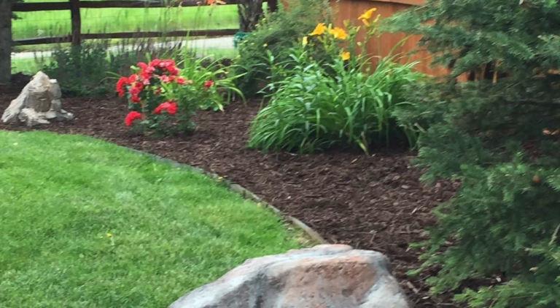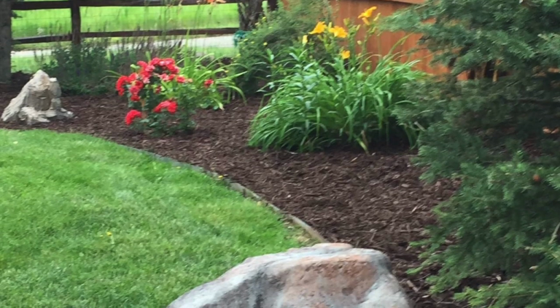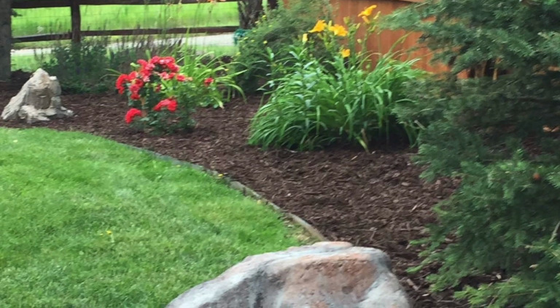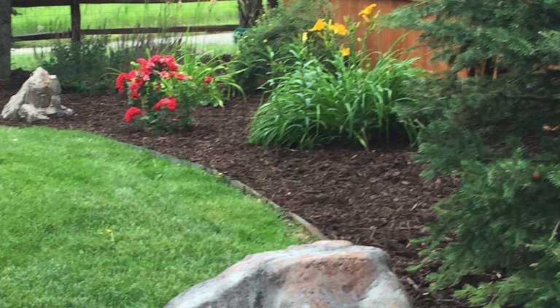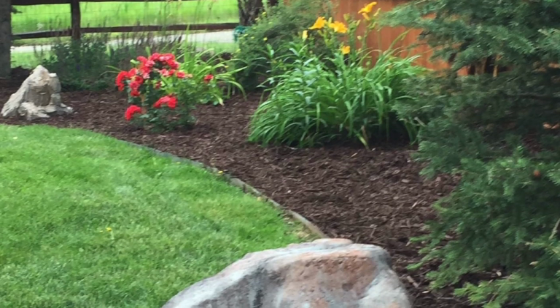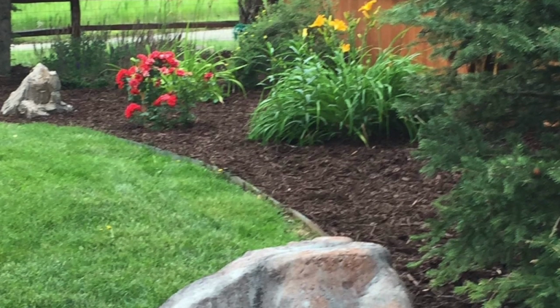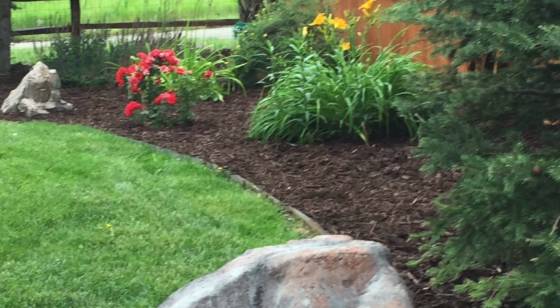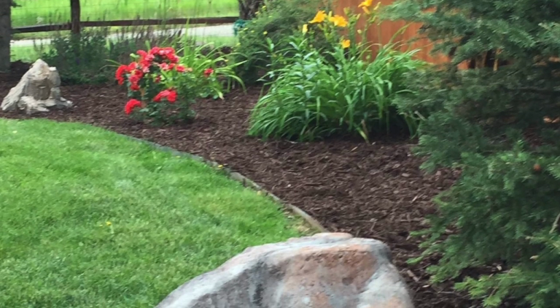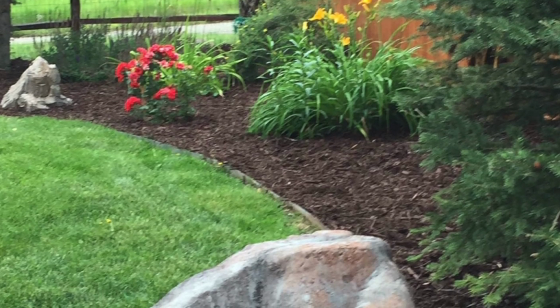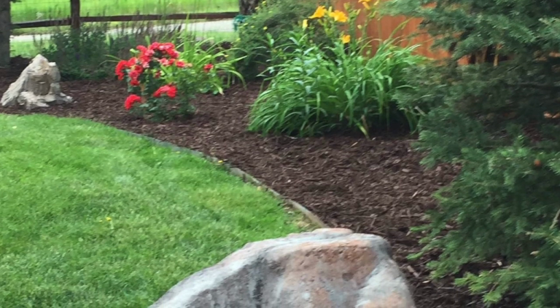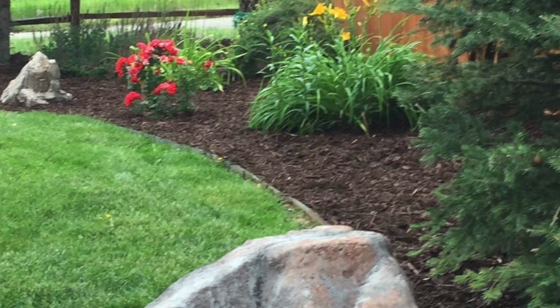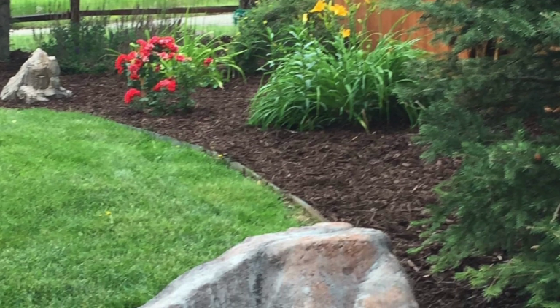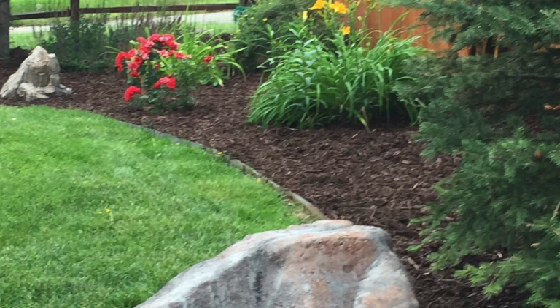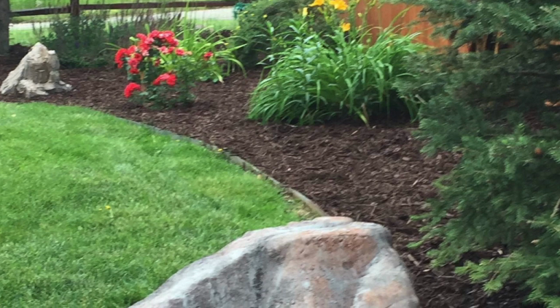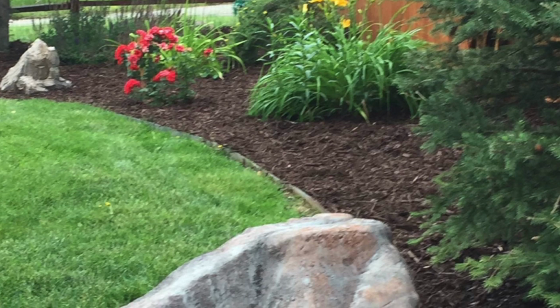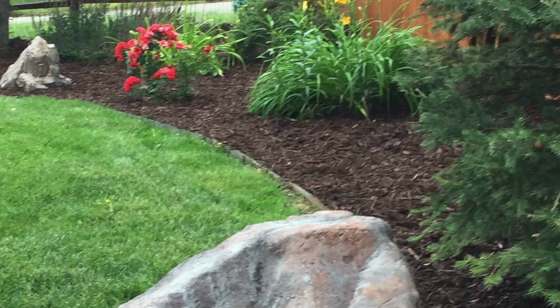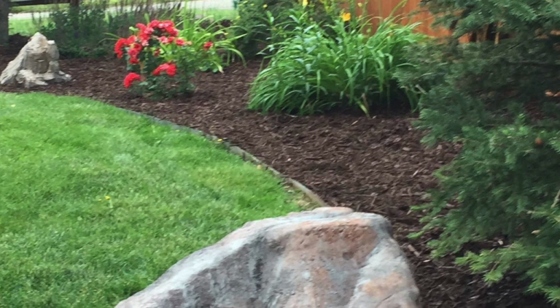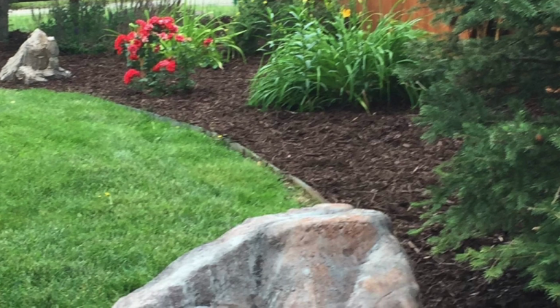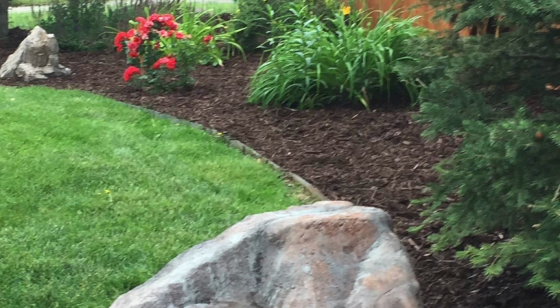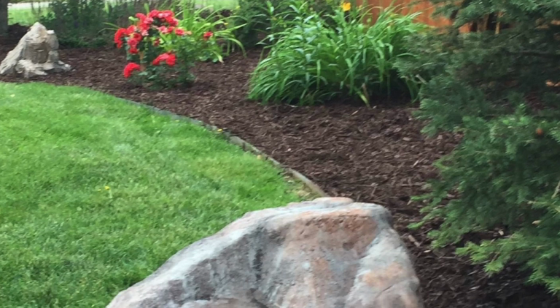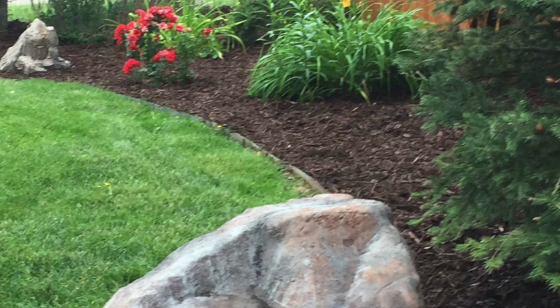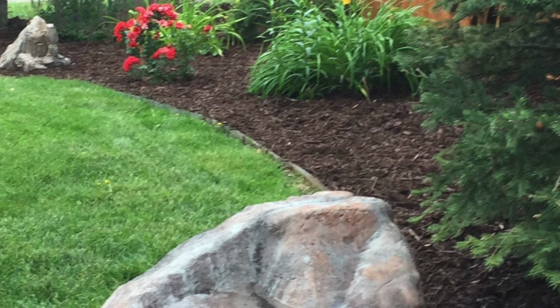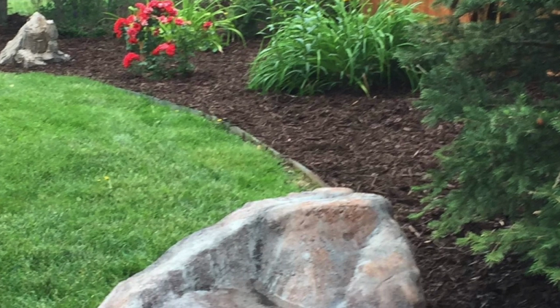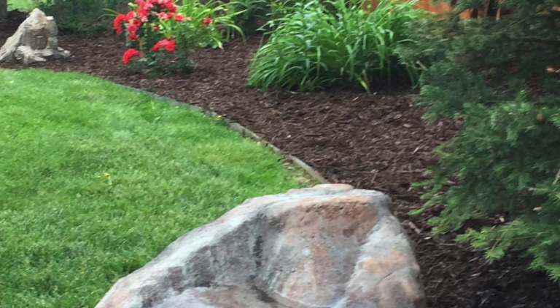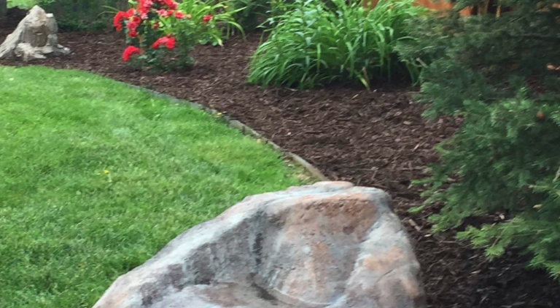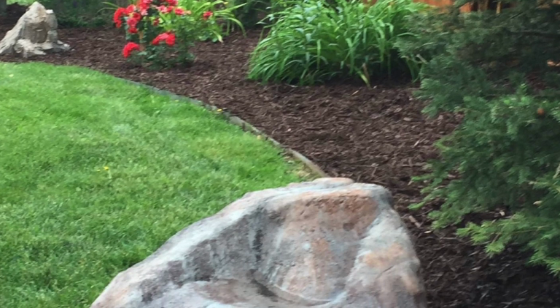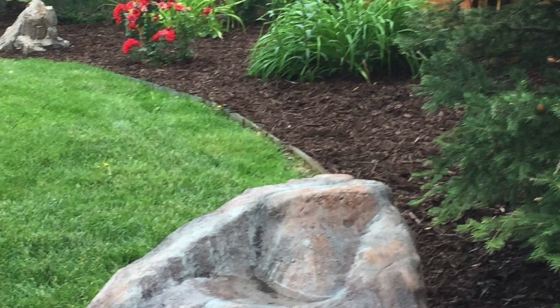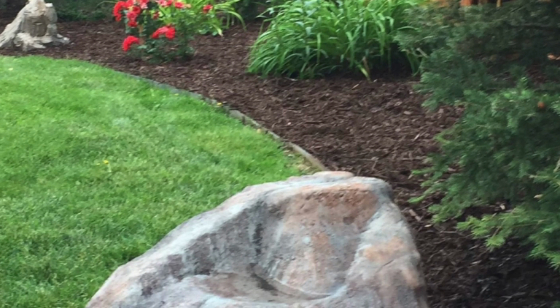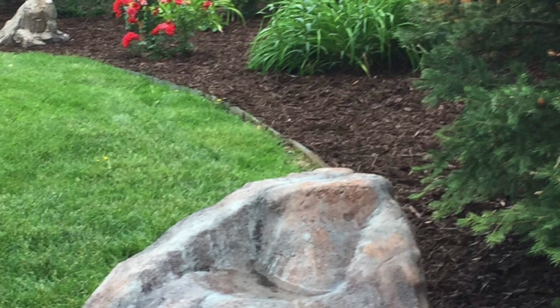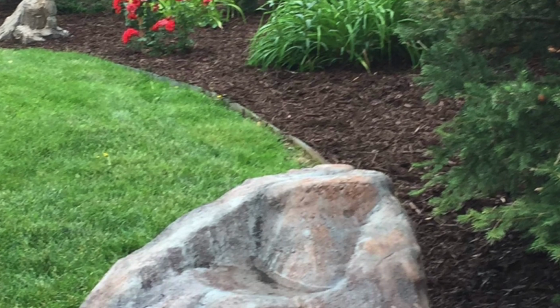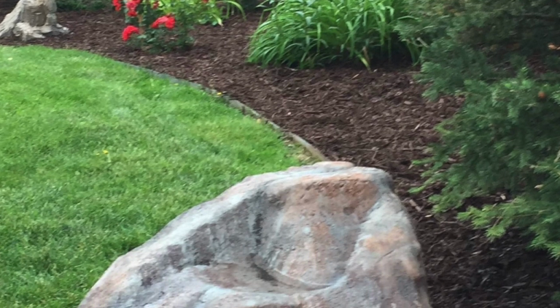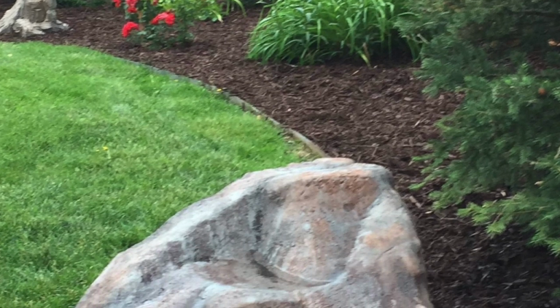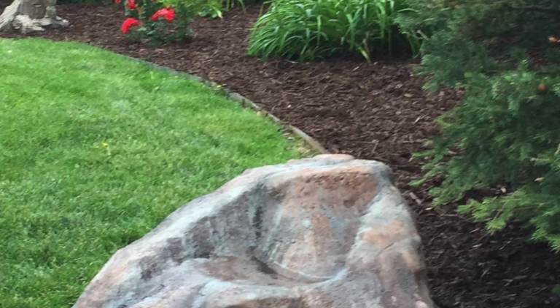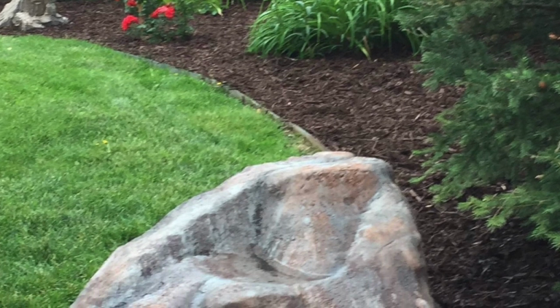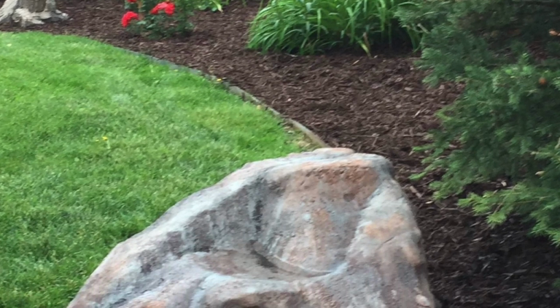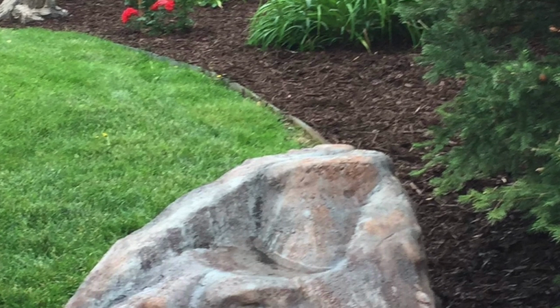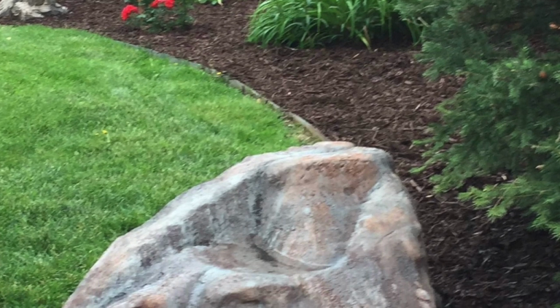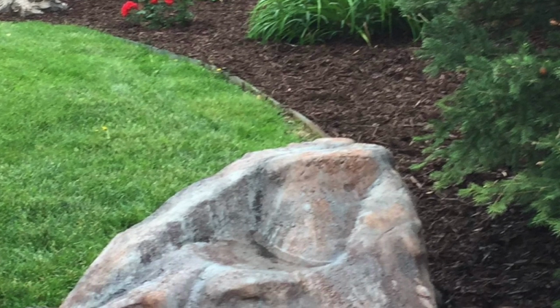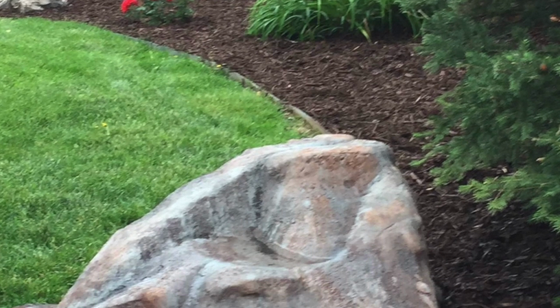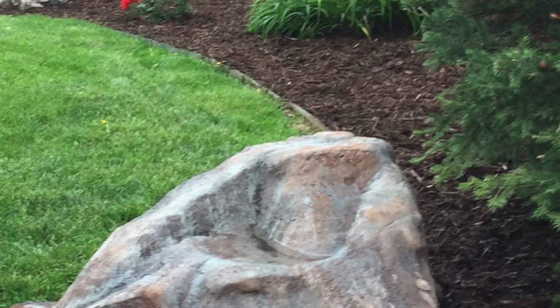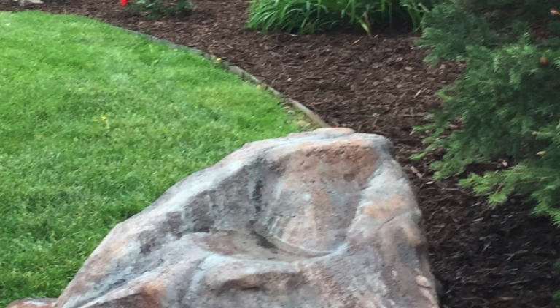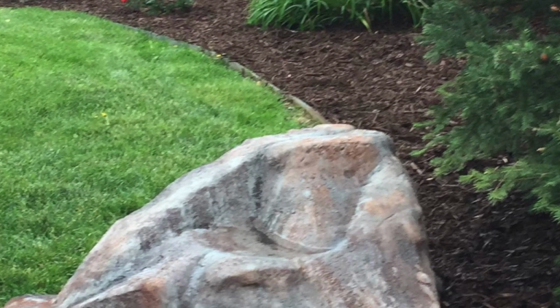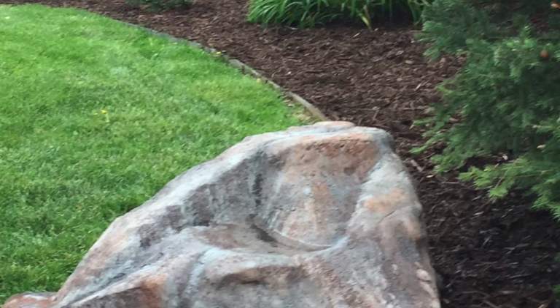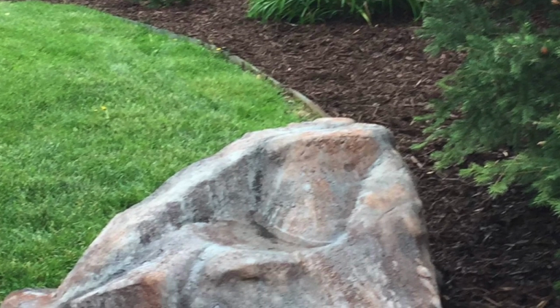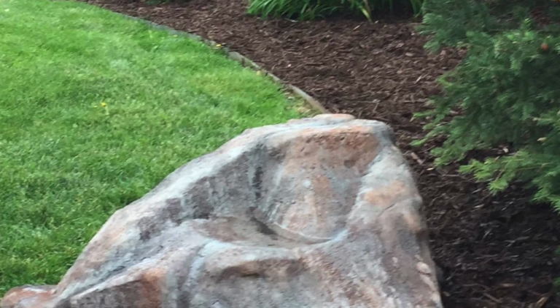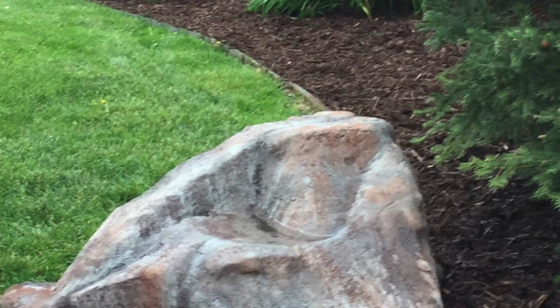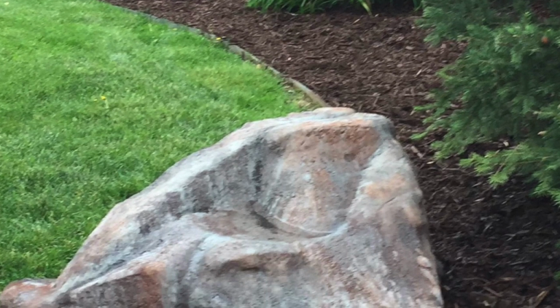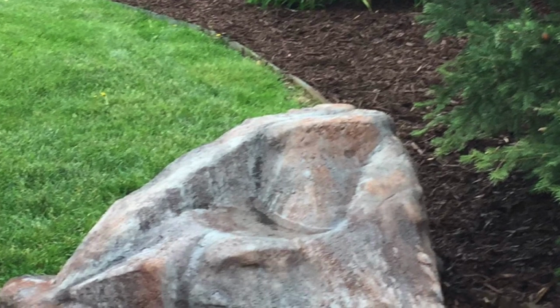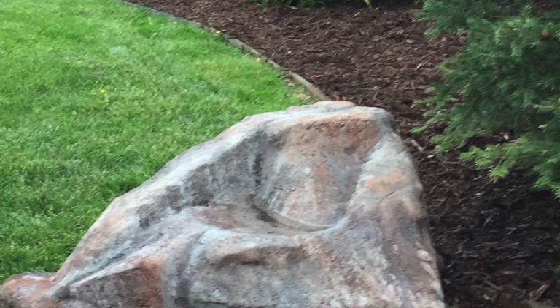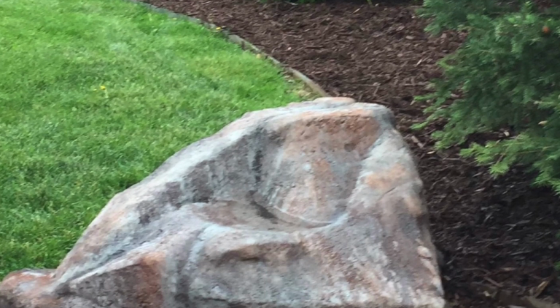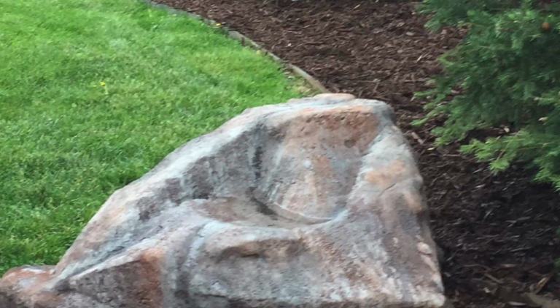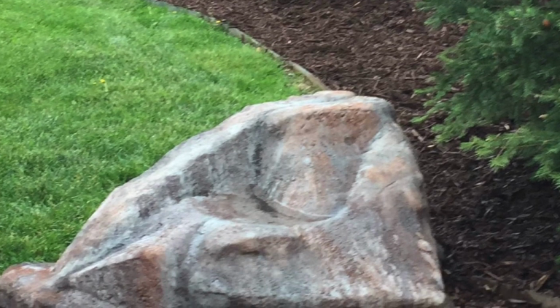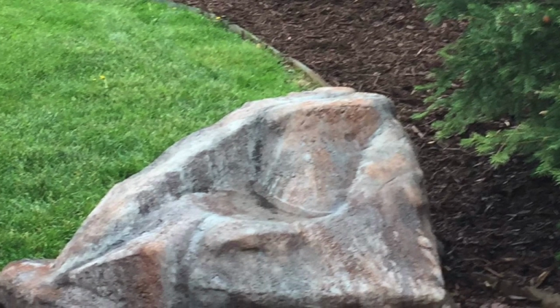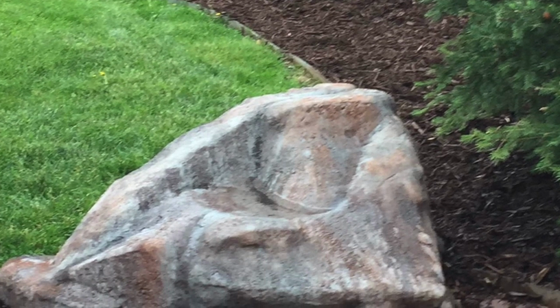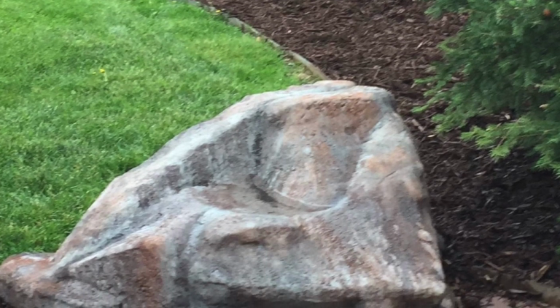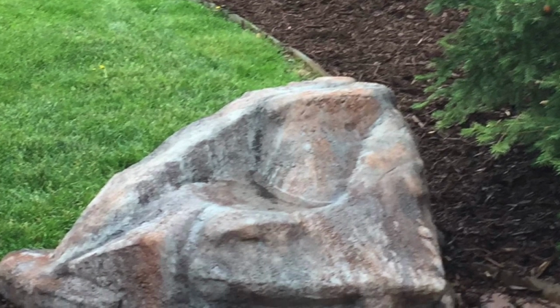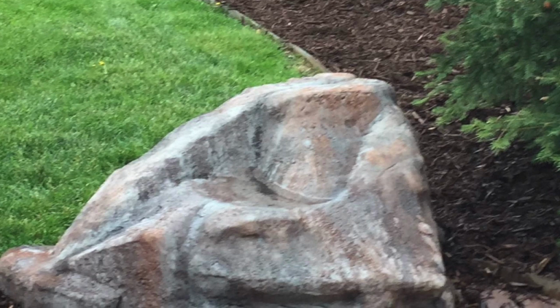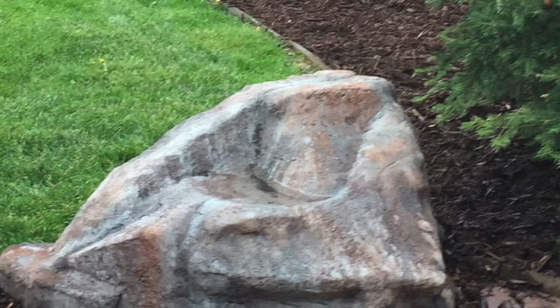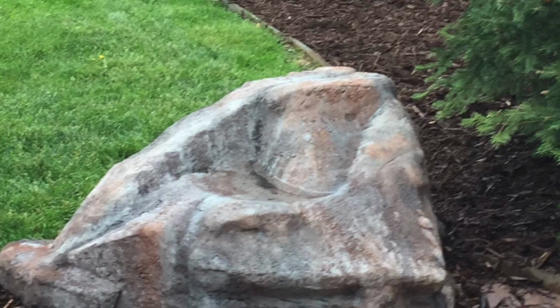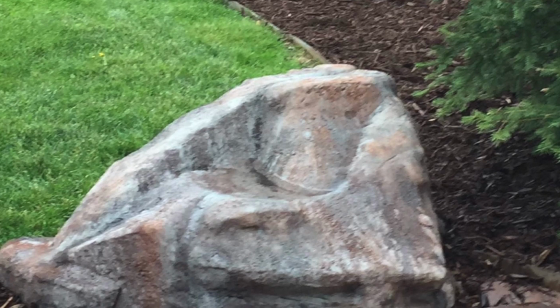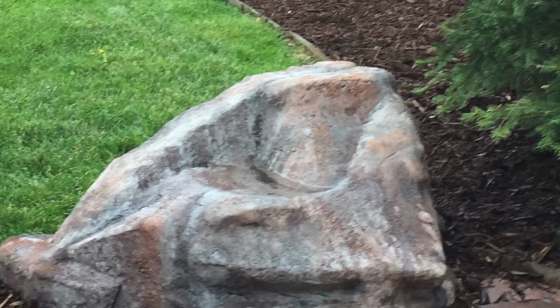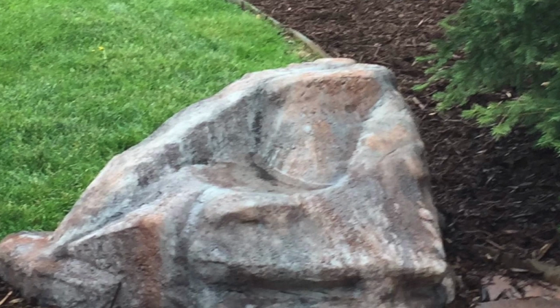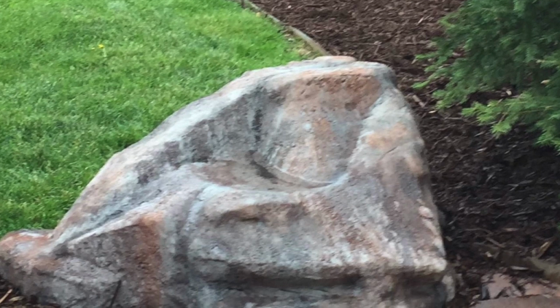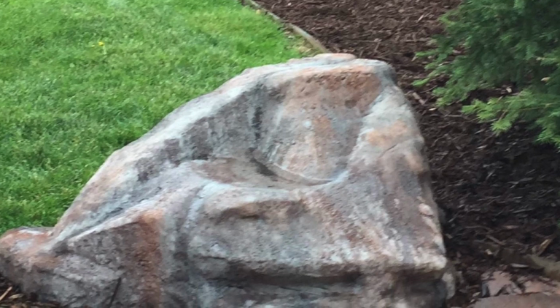You can see here the finished product of one of the rocks they are making. I hope you enjoyed.